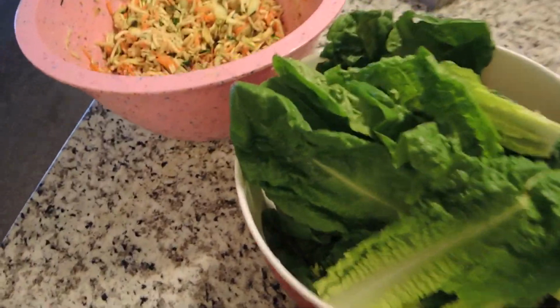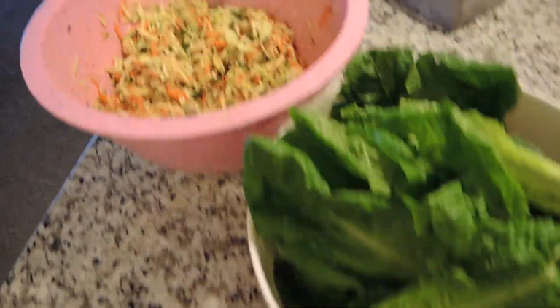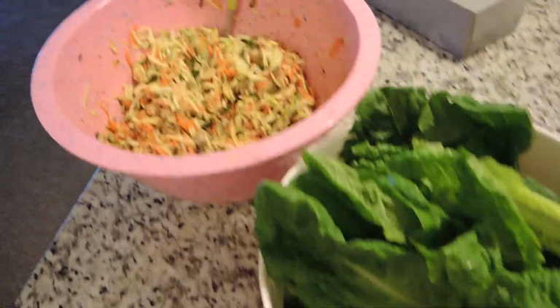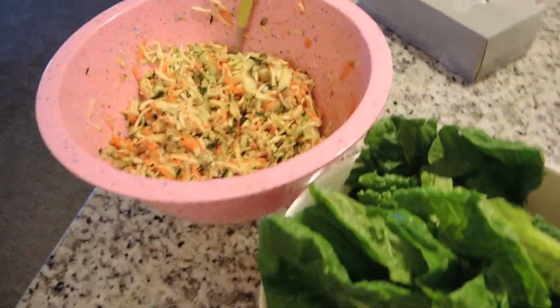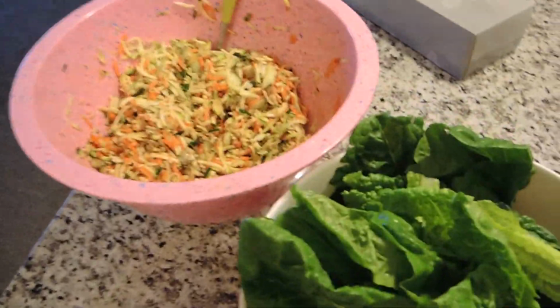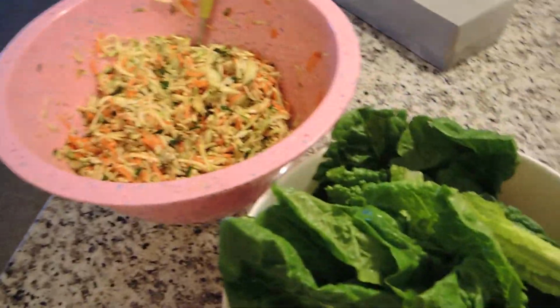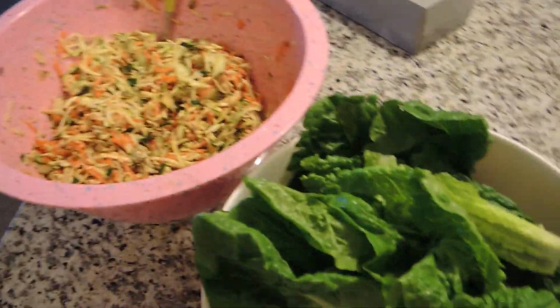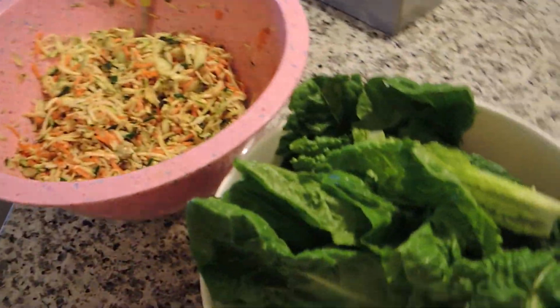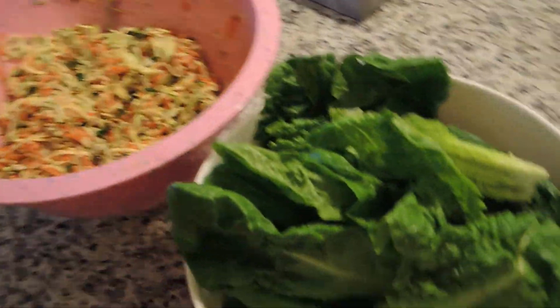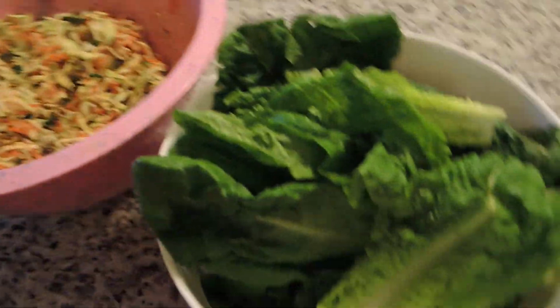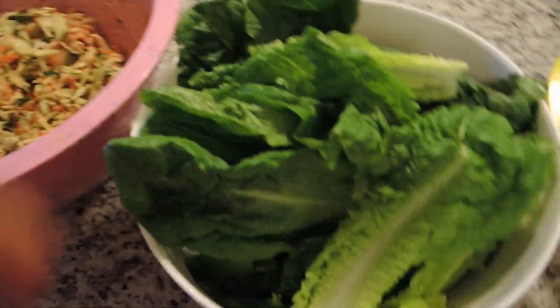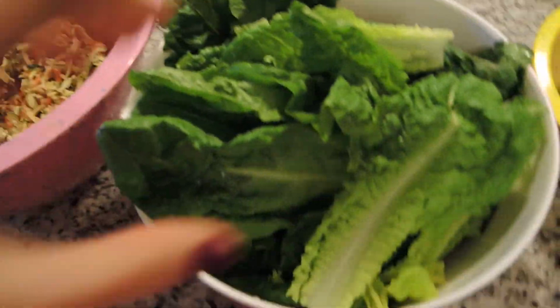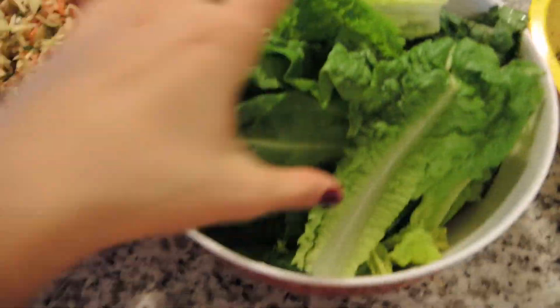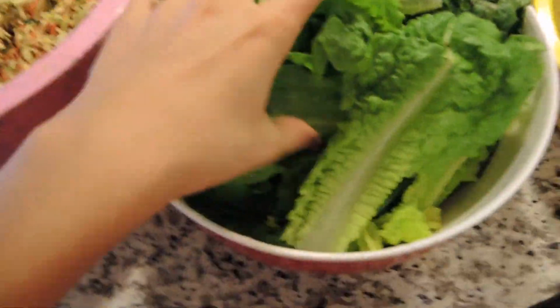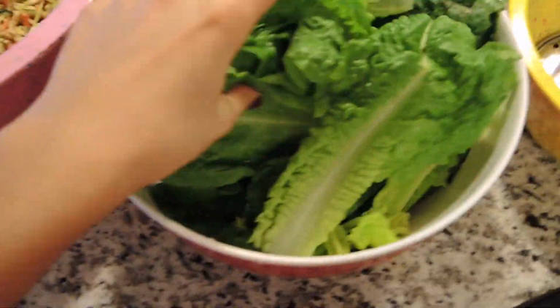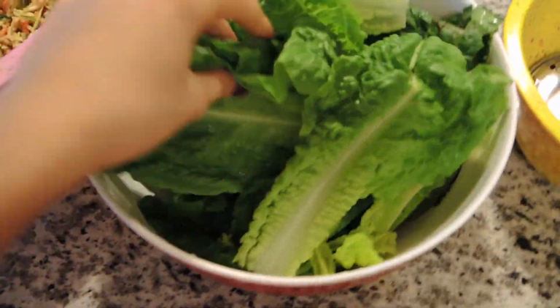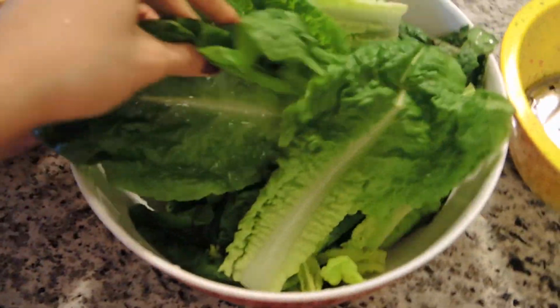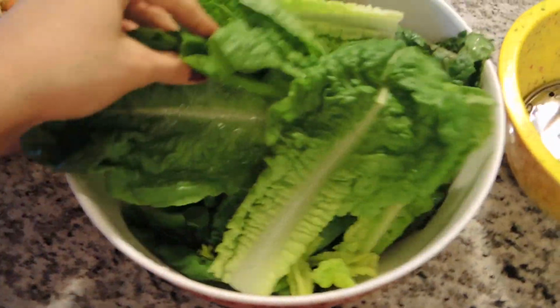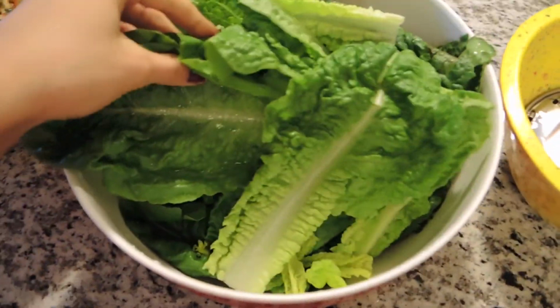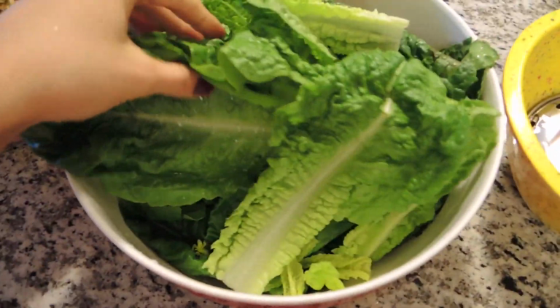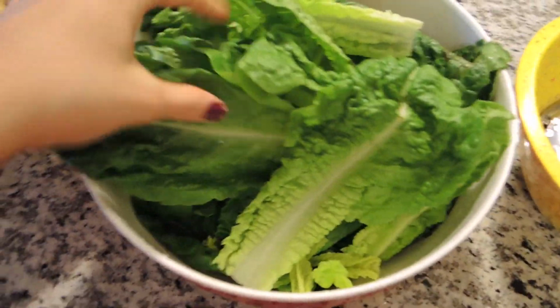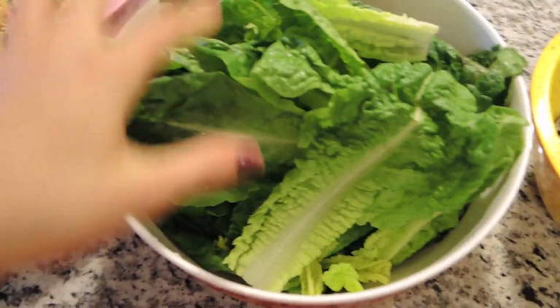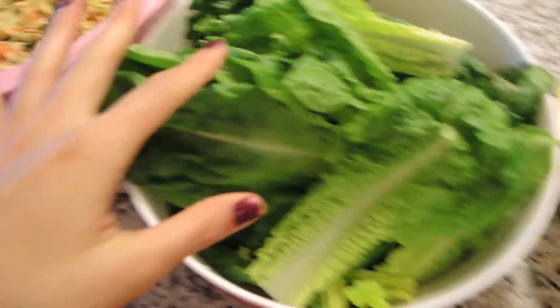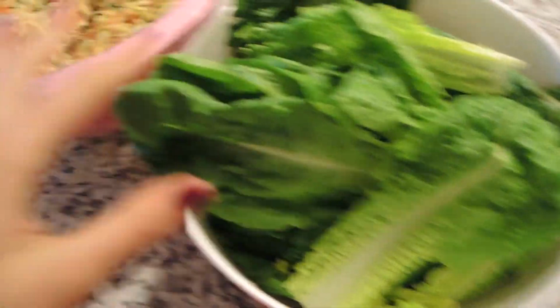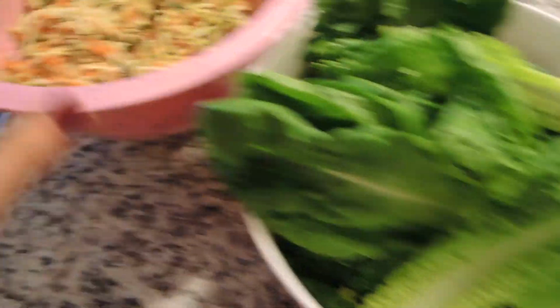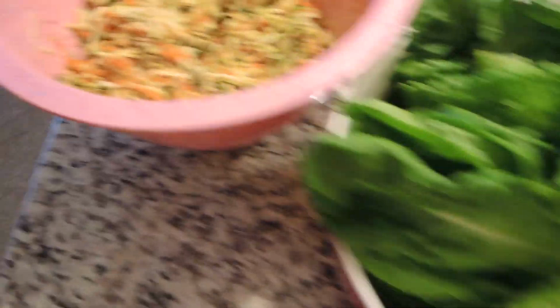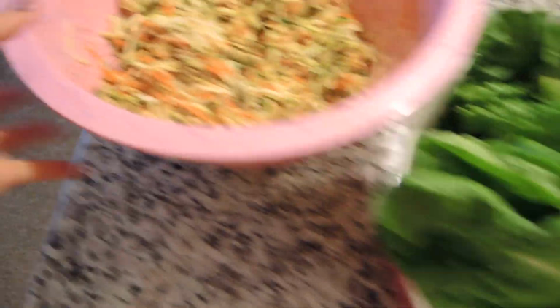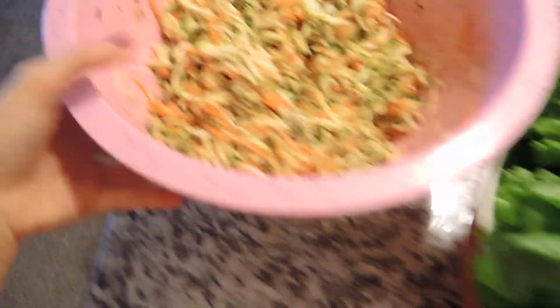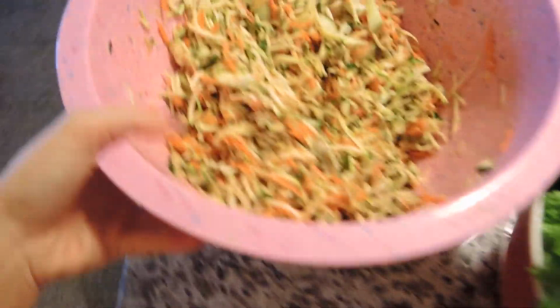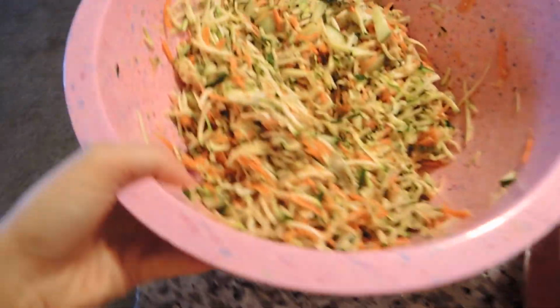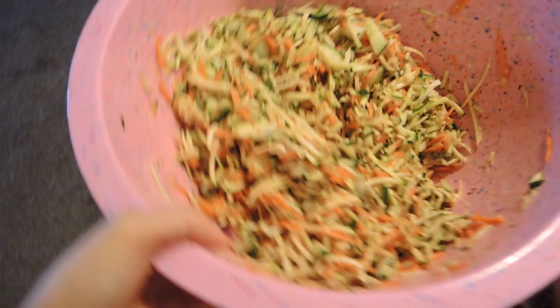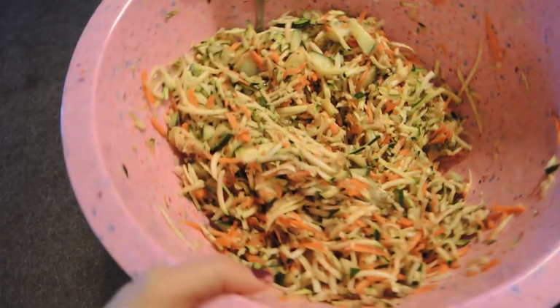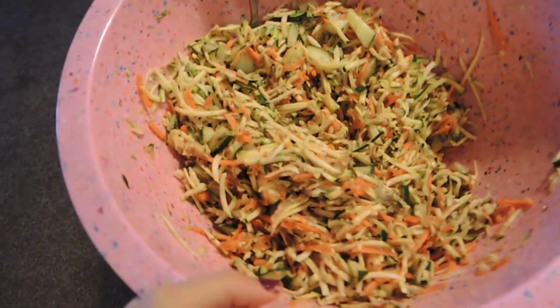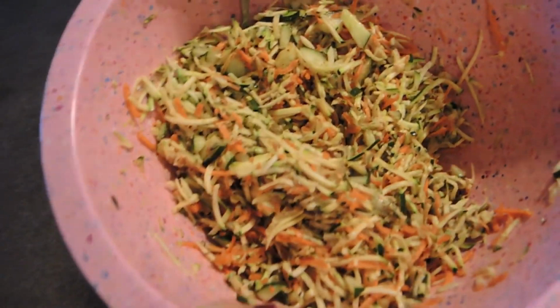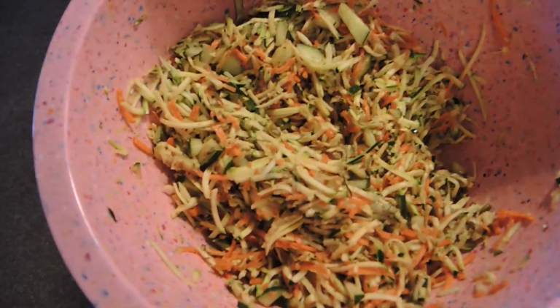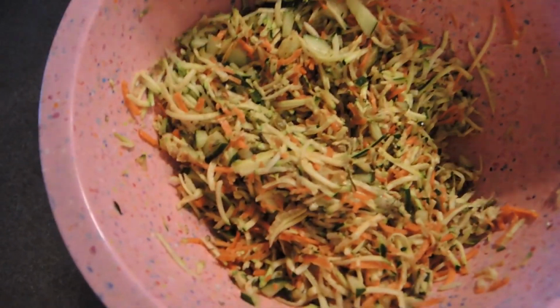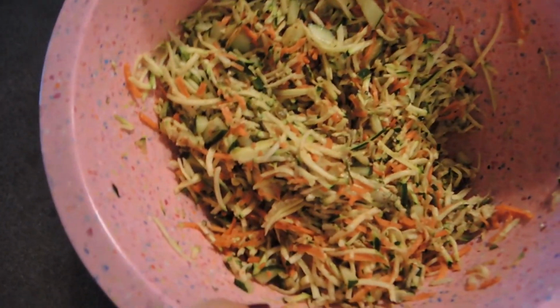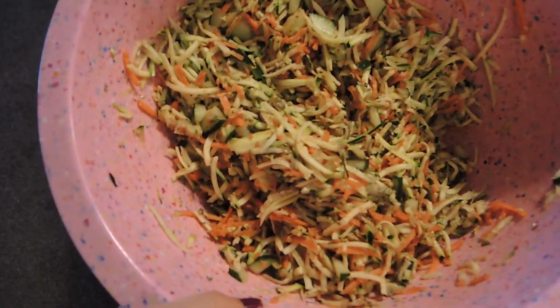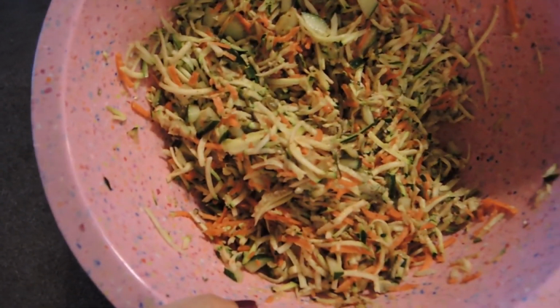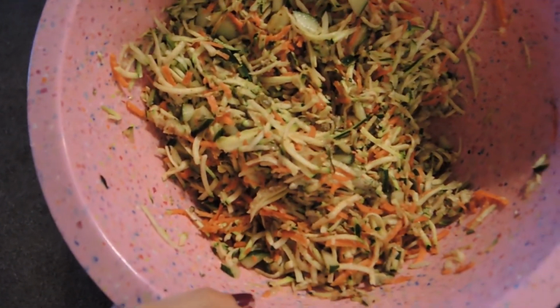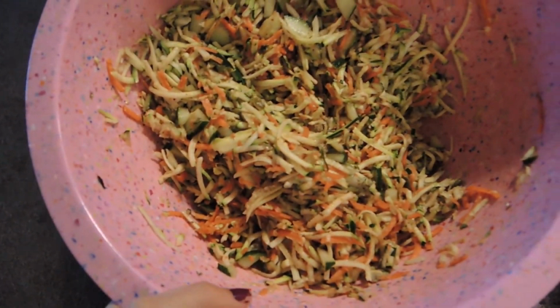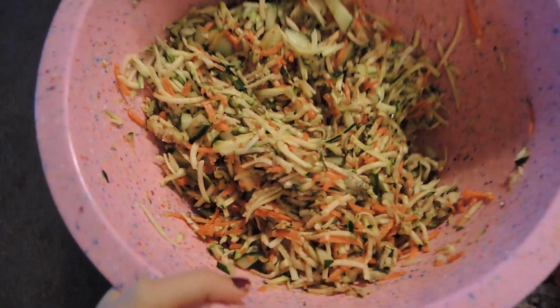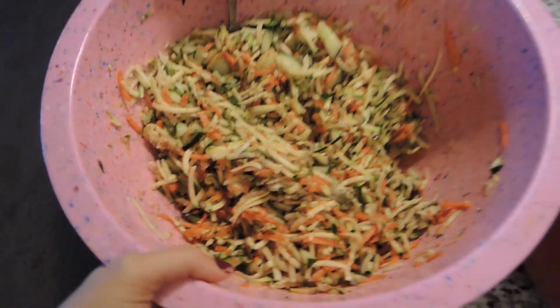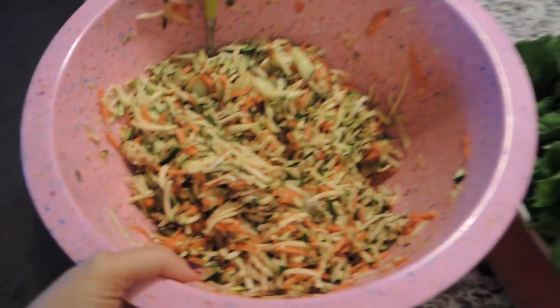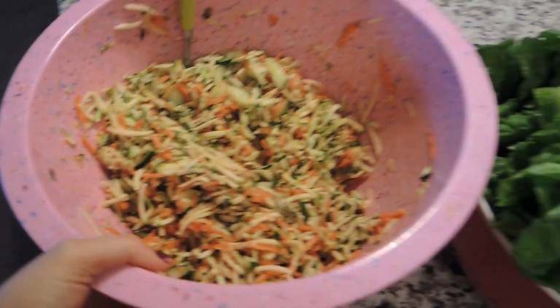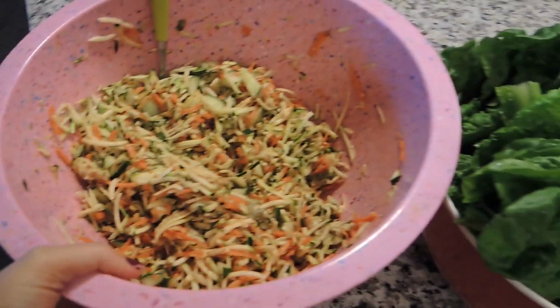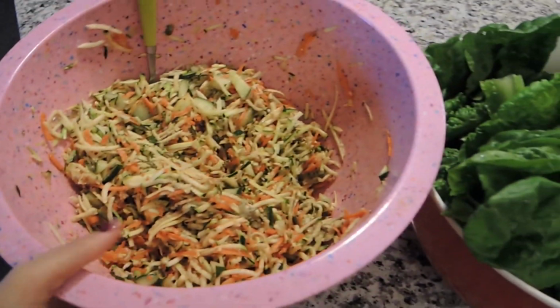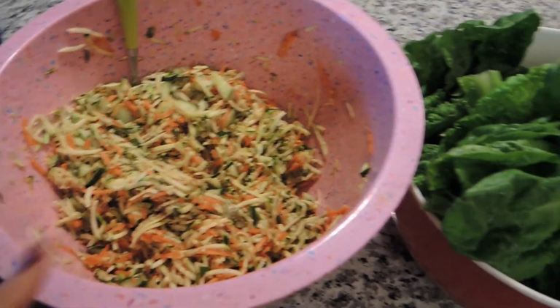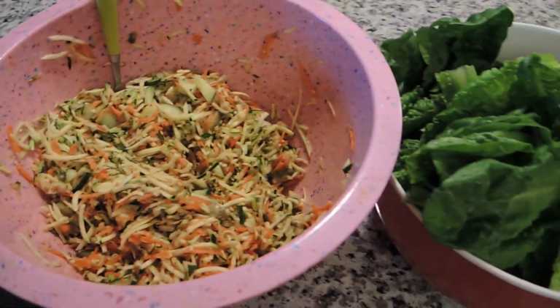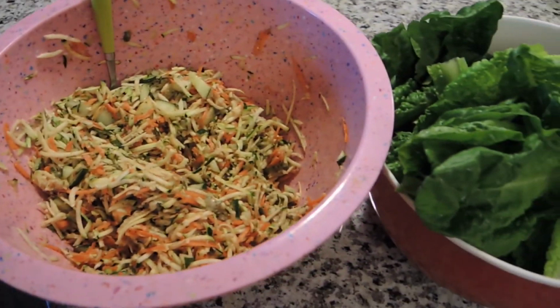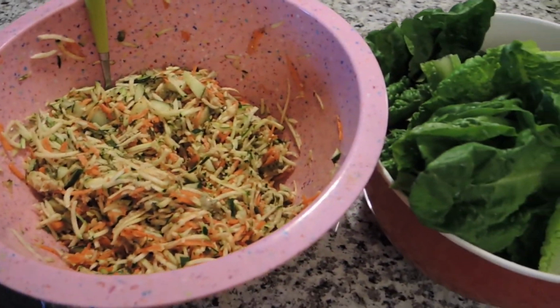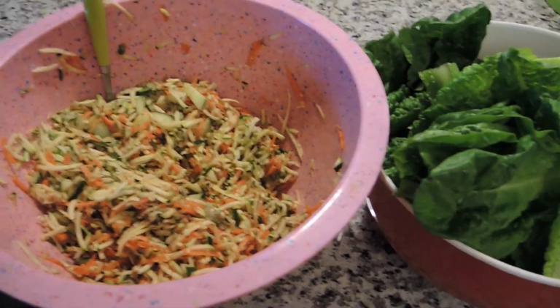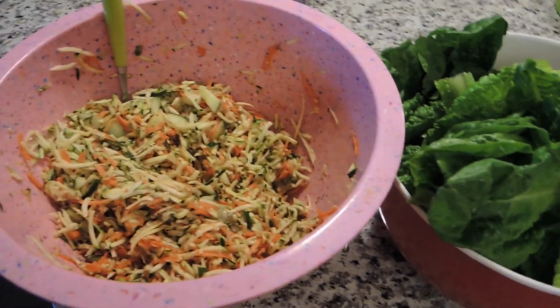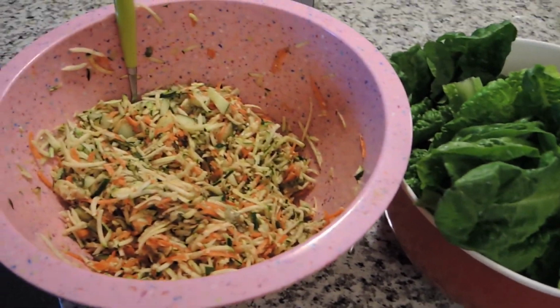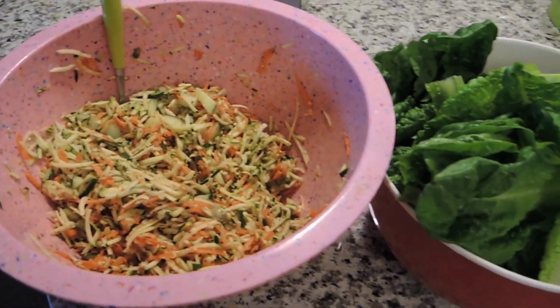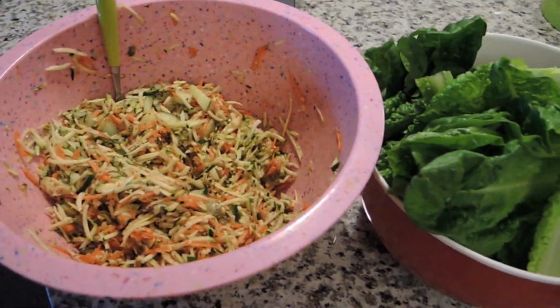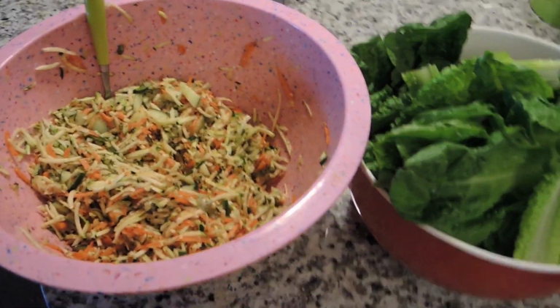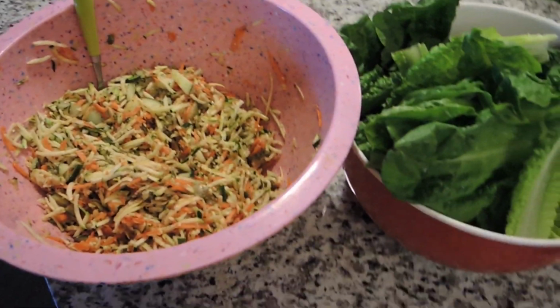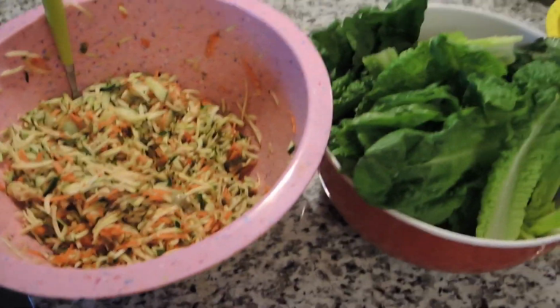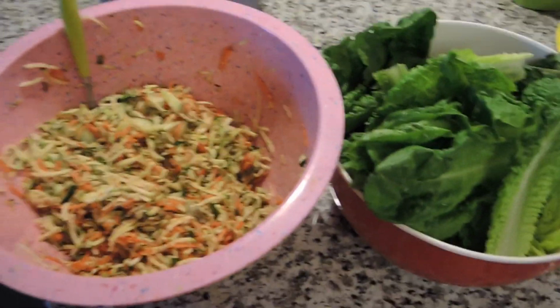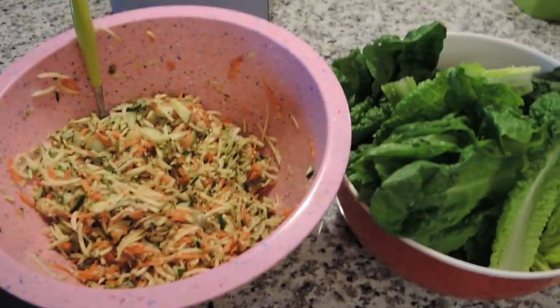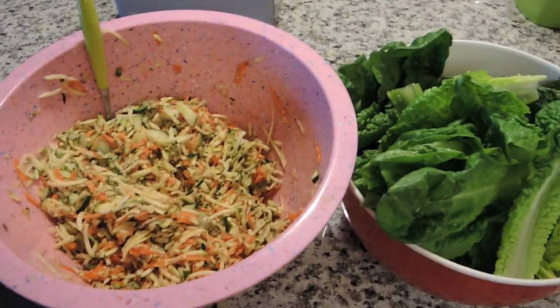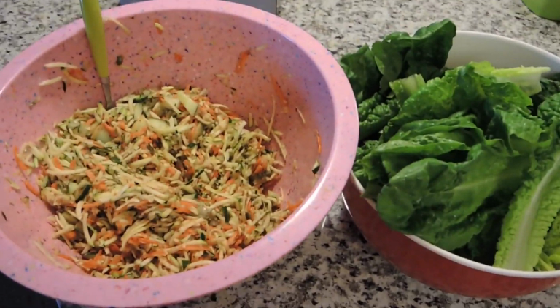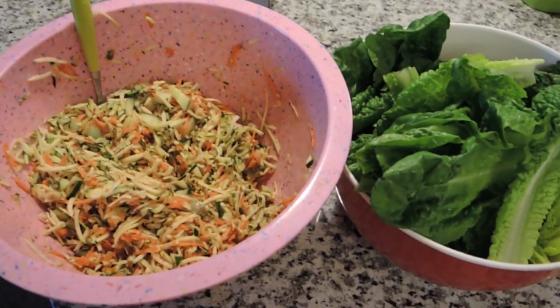Here's the finished product. We've got romaine, which I haven't had in a while, and this beautiful coleslaw. I really encourage you guys to try this recipe!